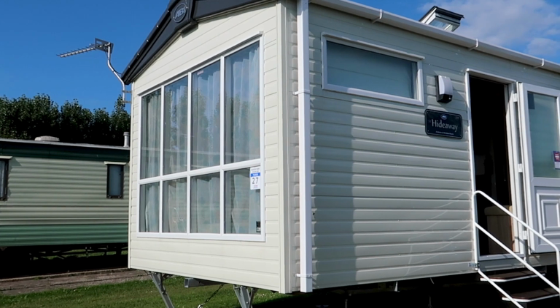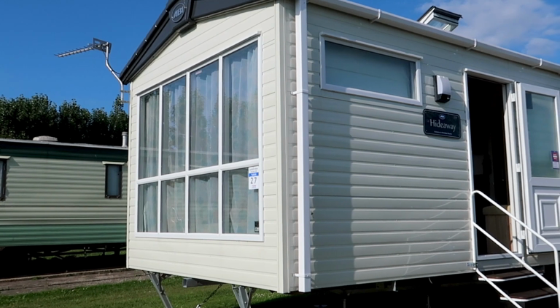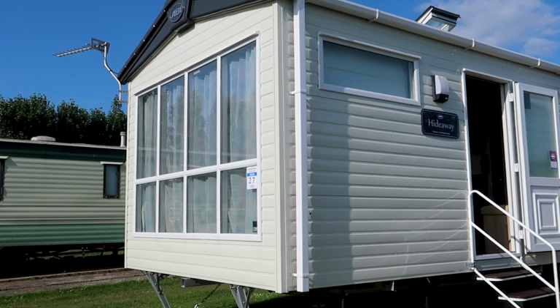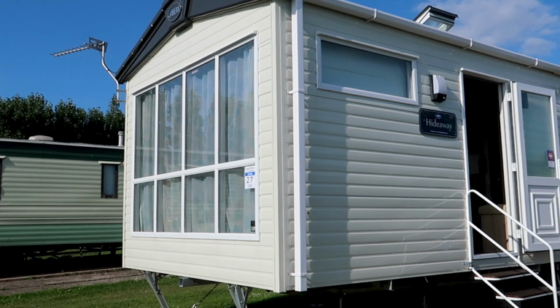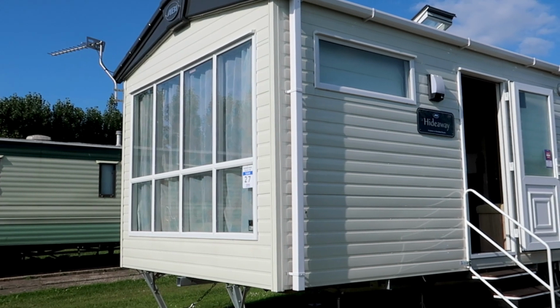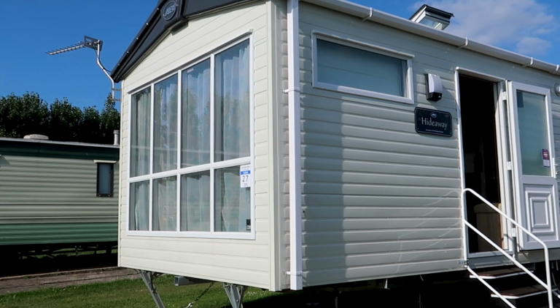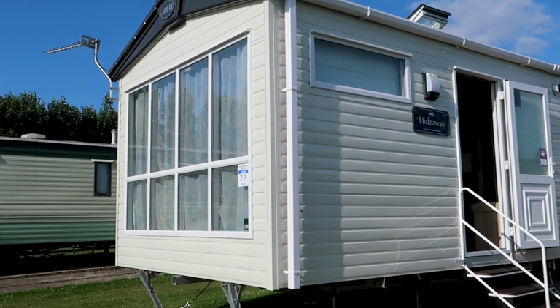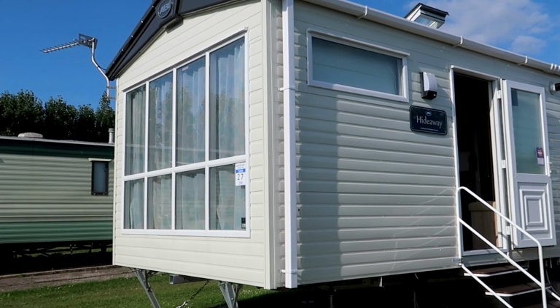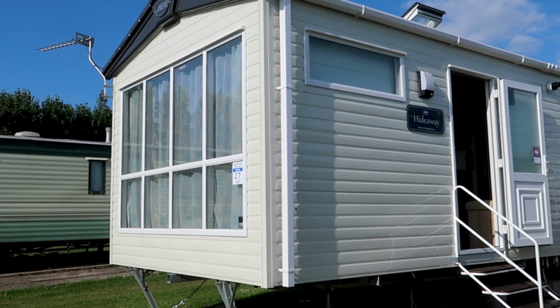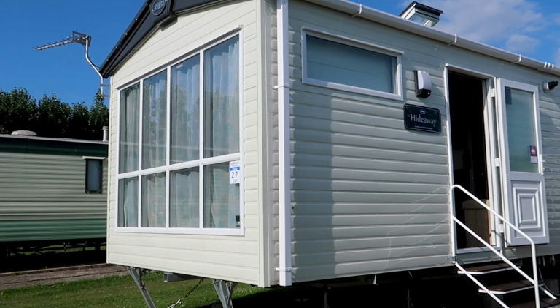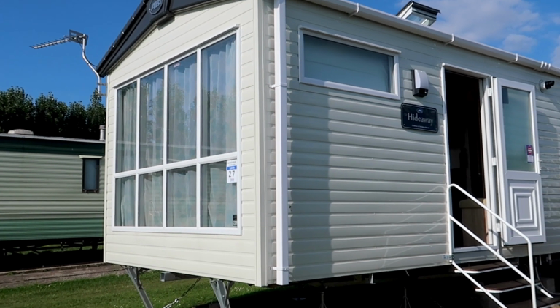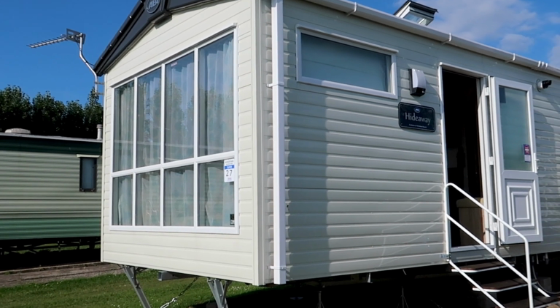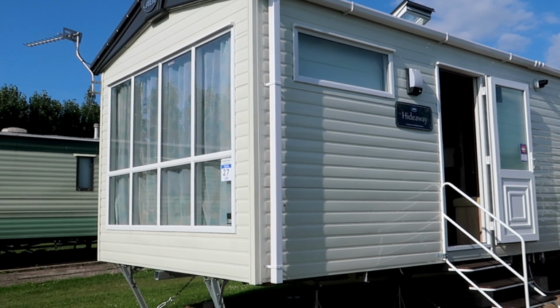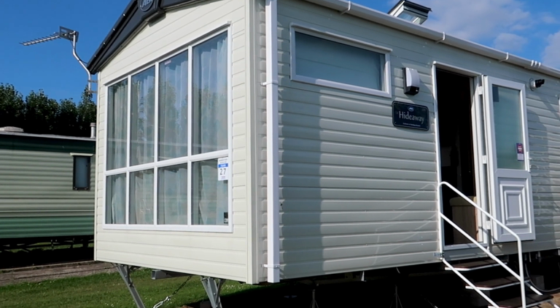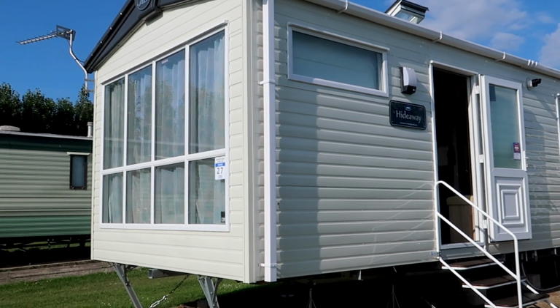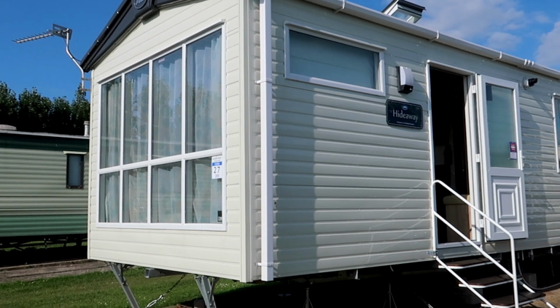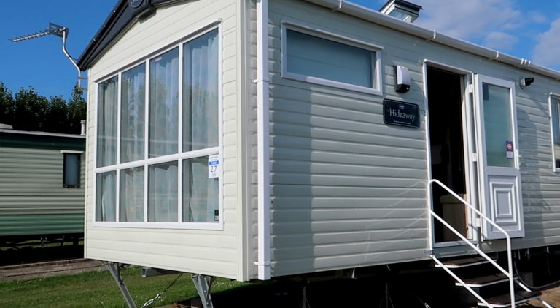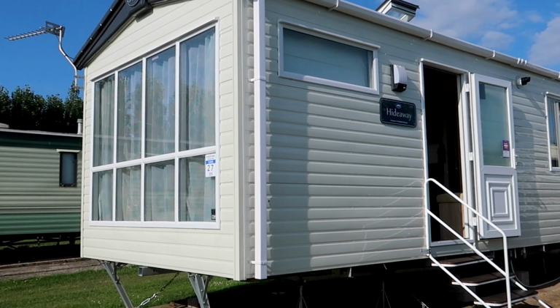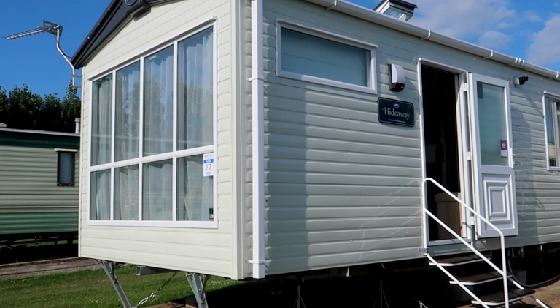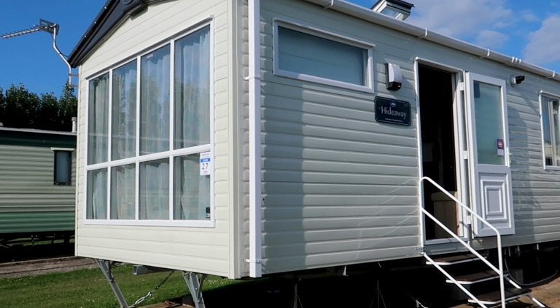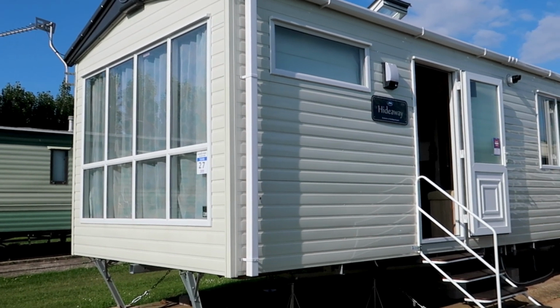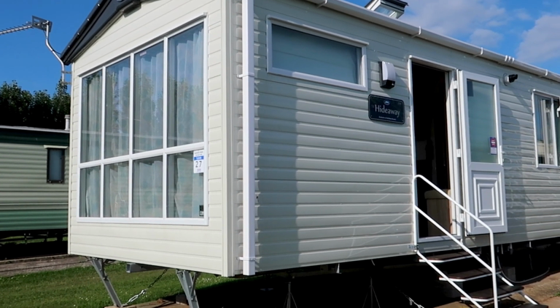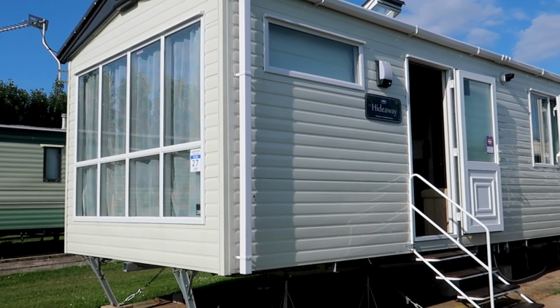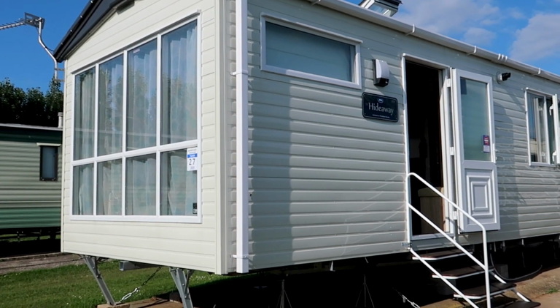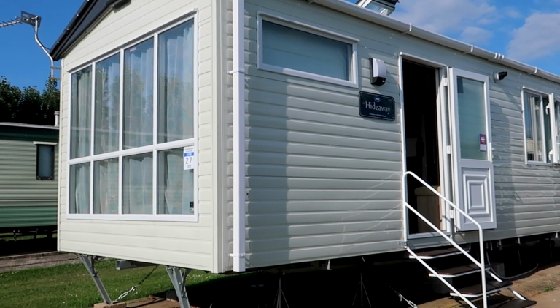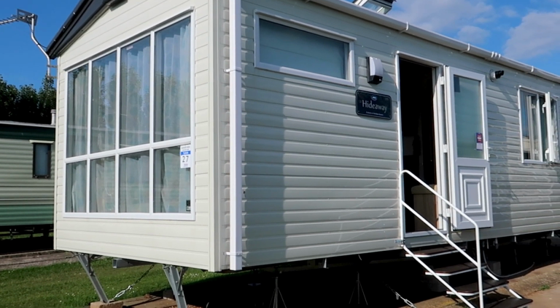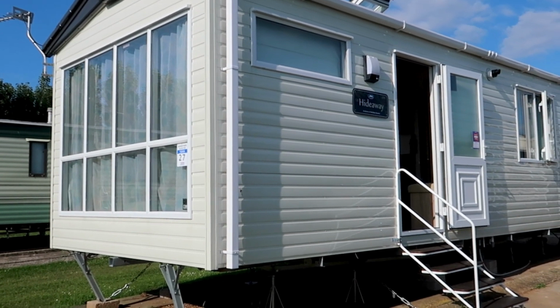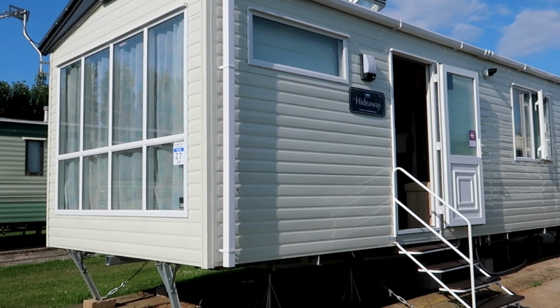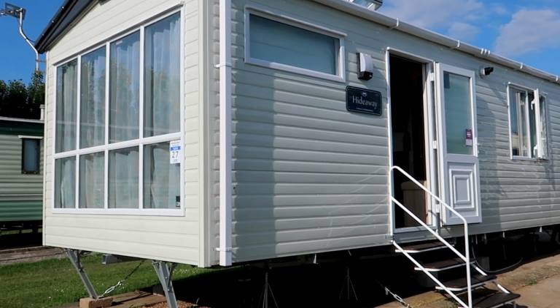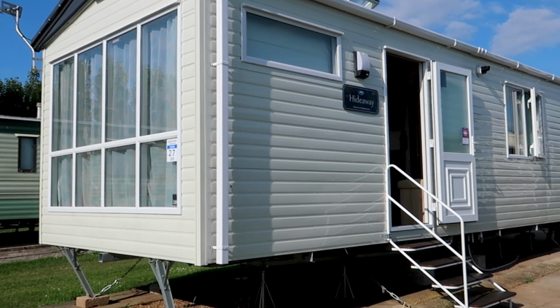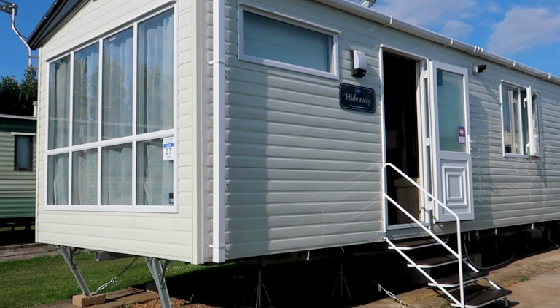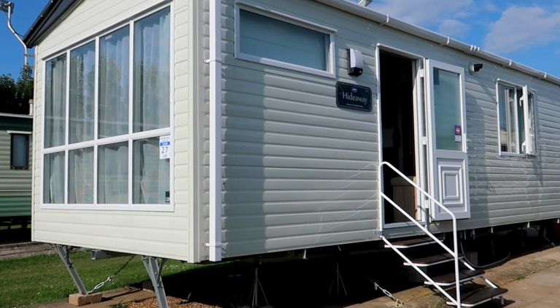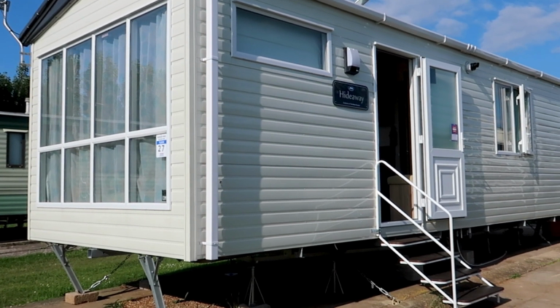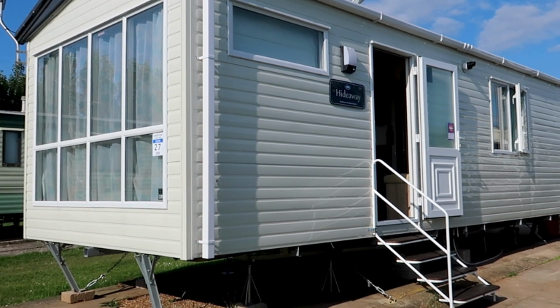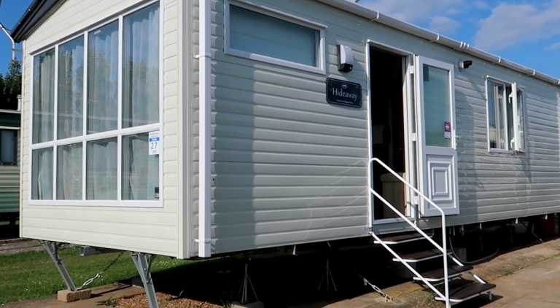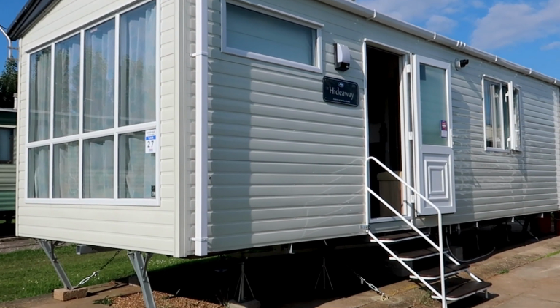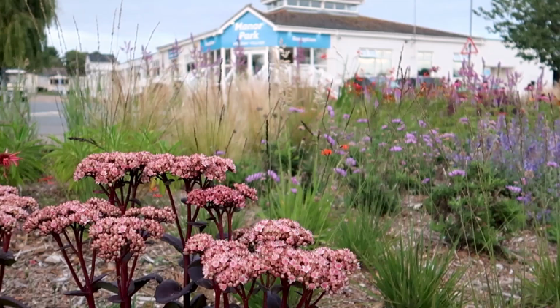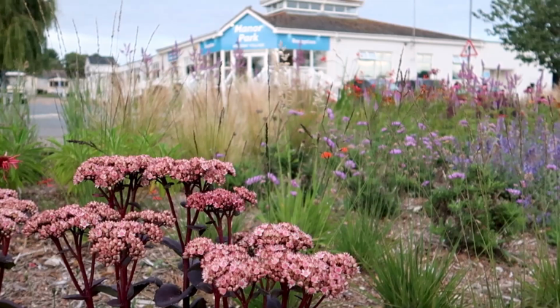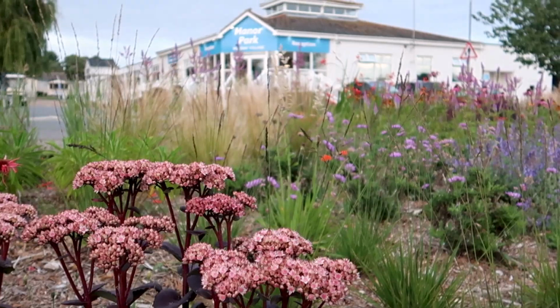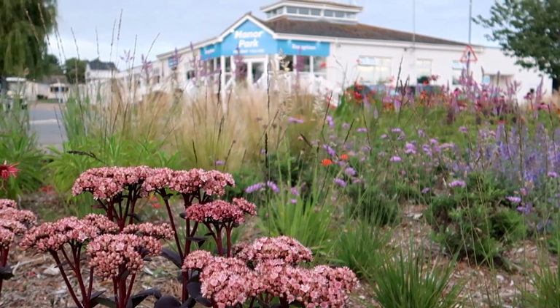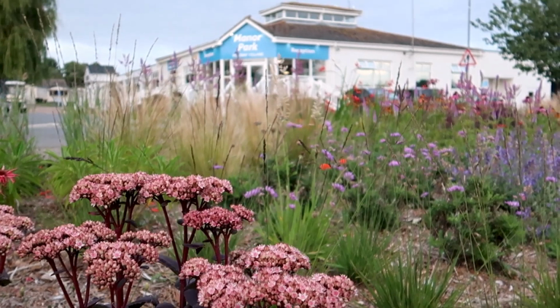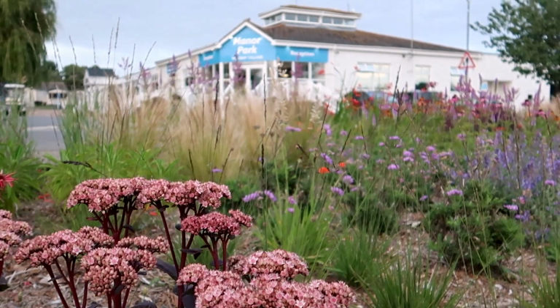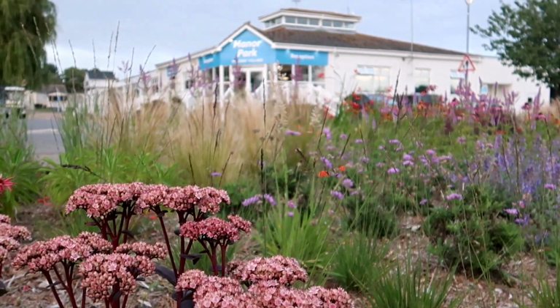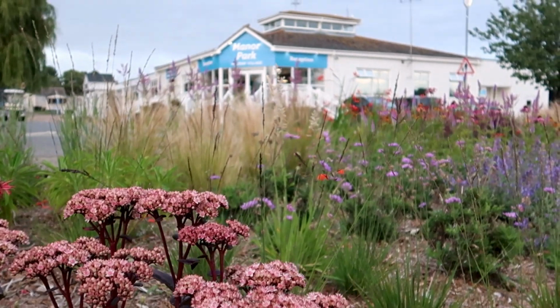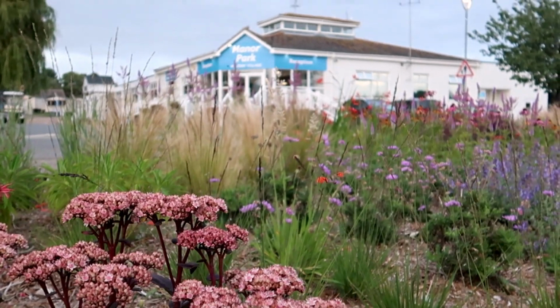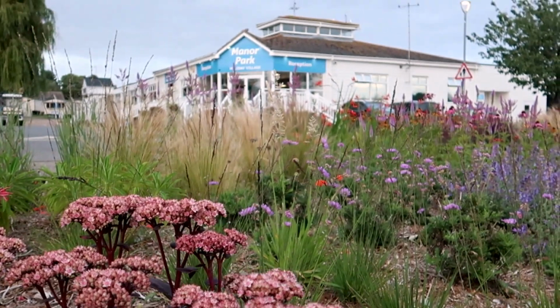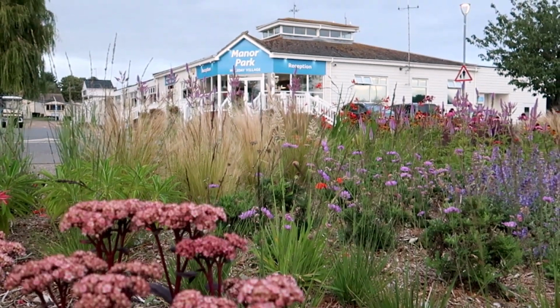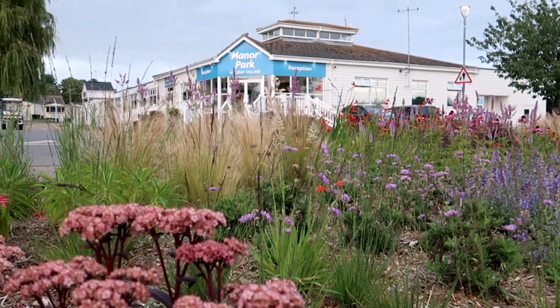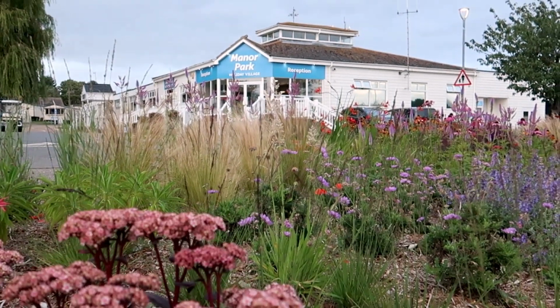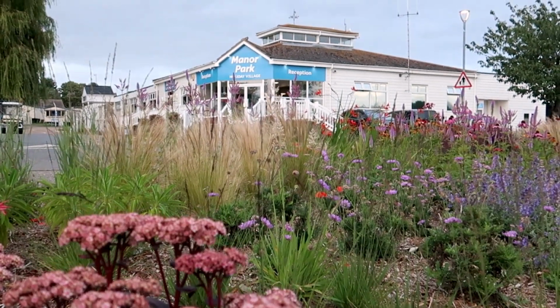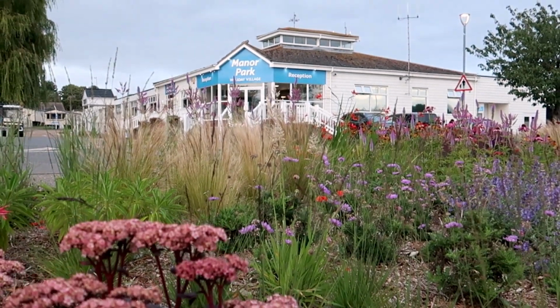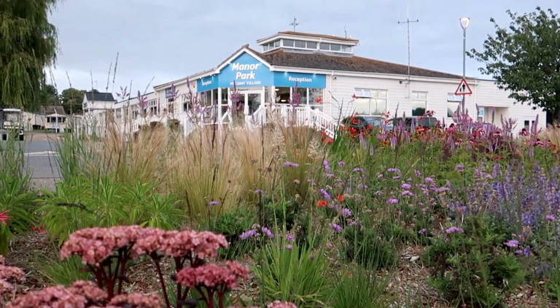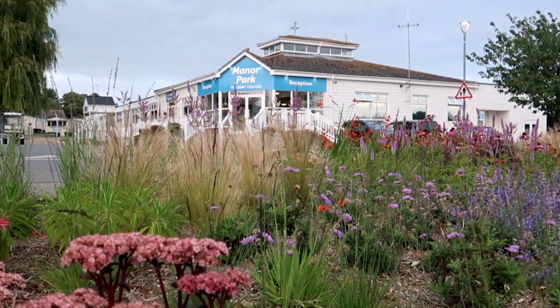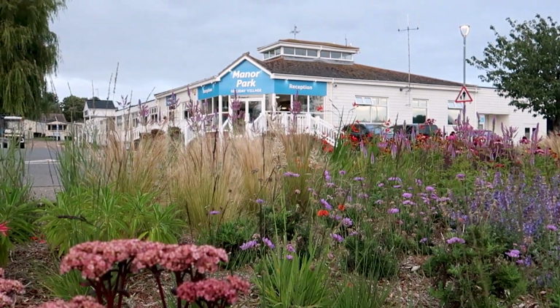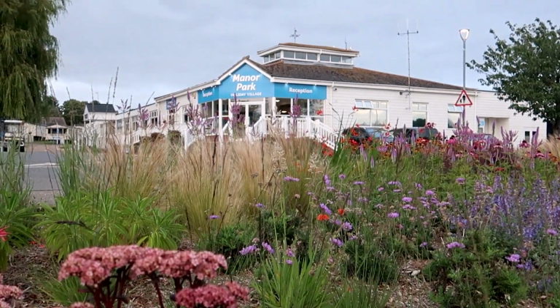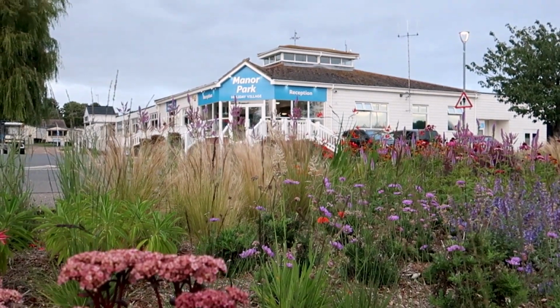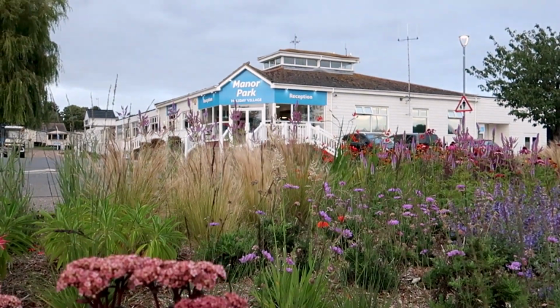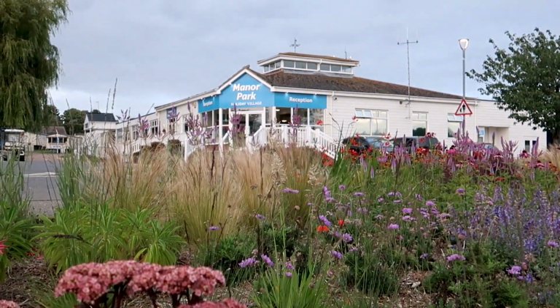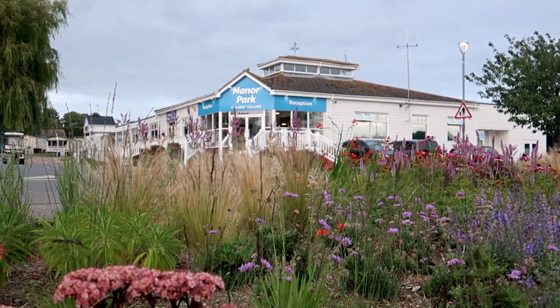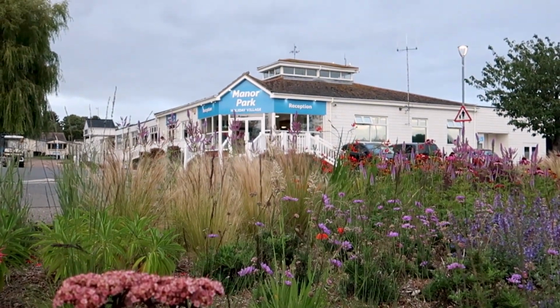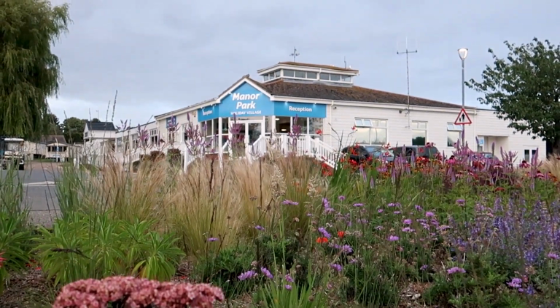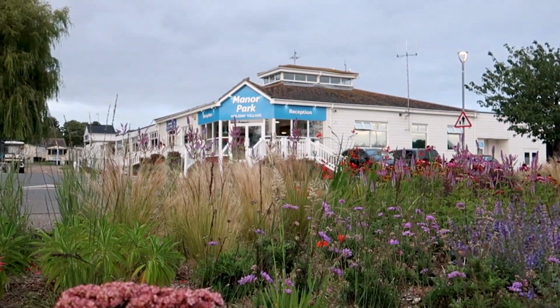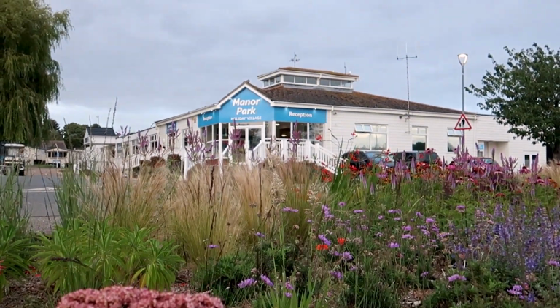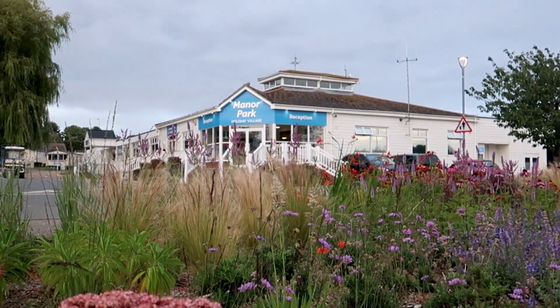This video is just to give you a tour of our caravan here at Manor Park in Hunstanton, just to give you an idea of what you can expect if you book a caravan here.